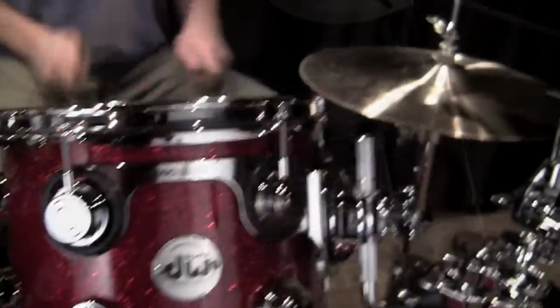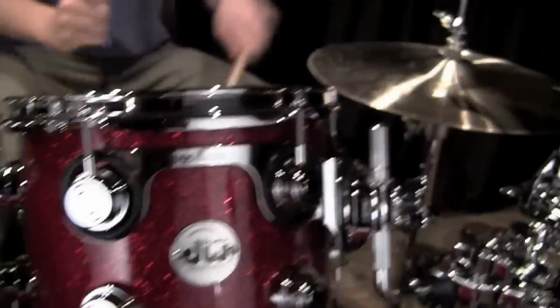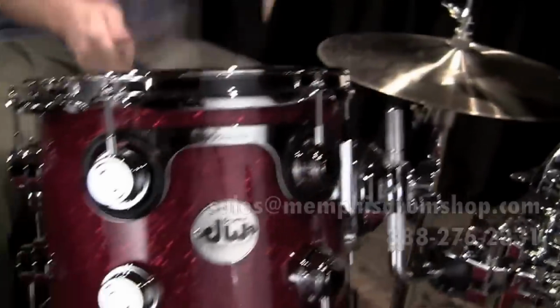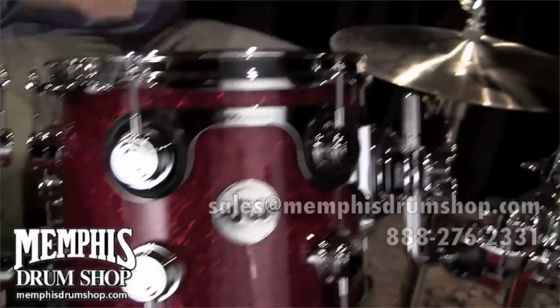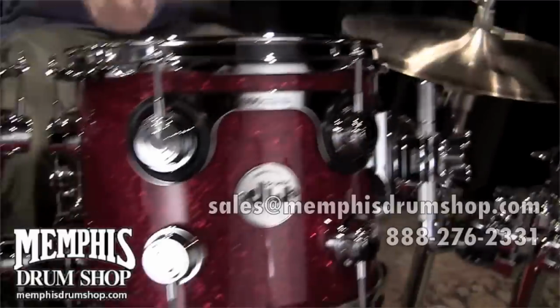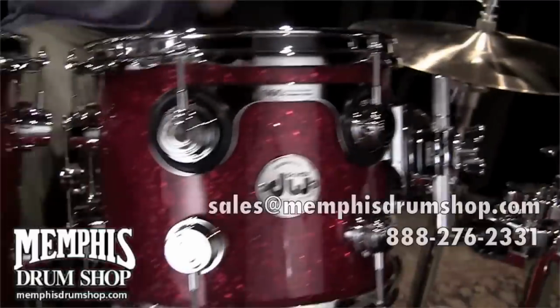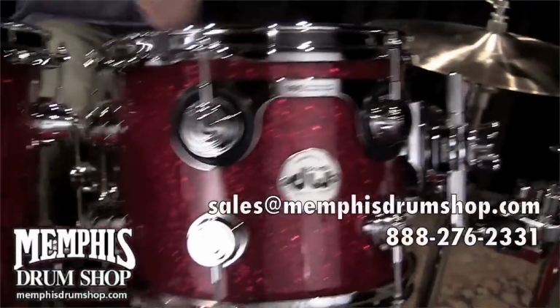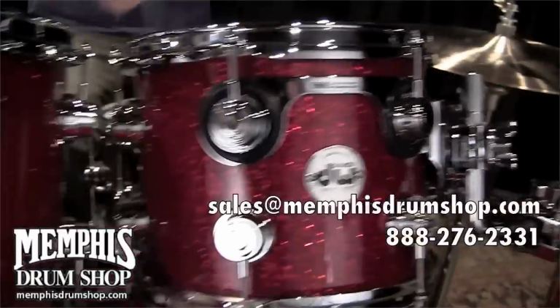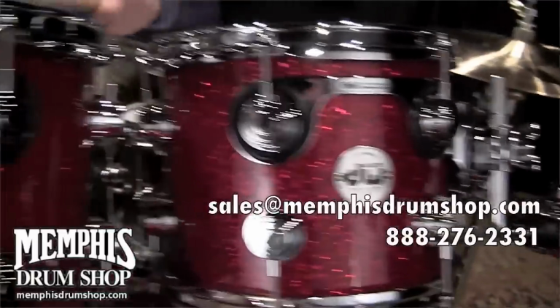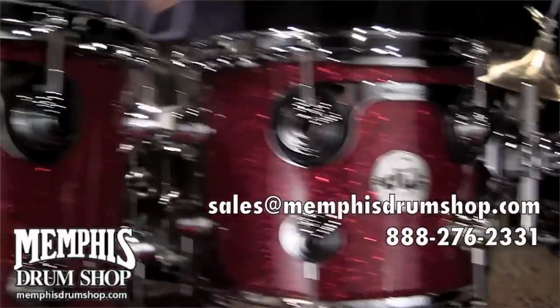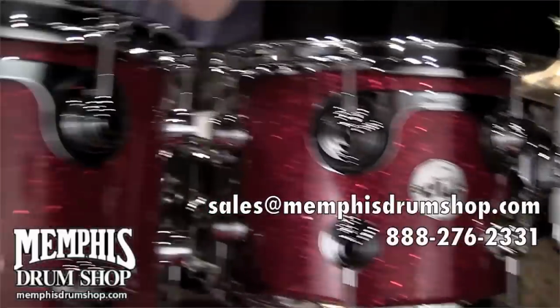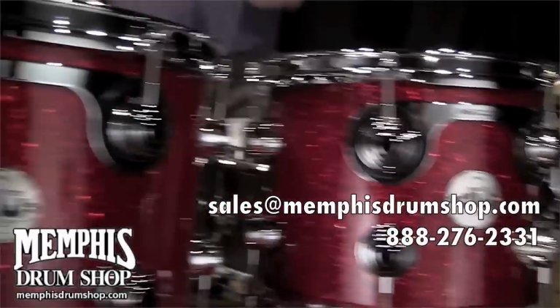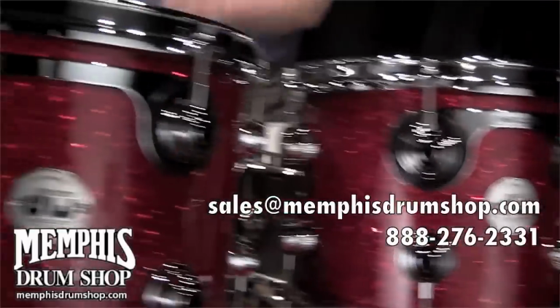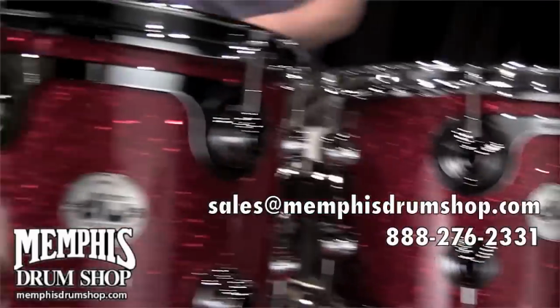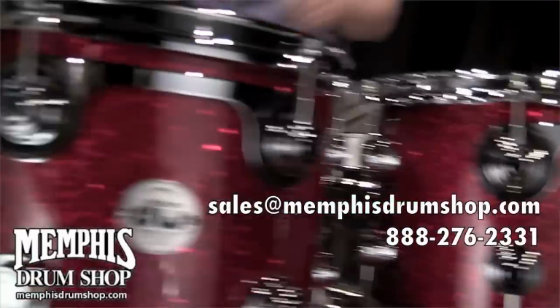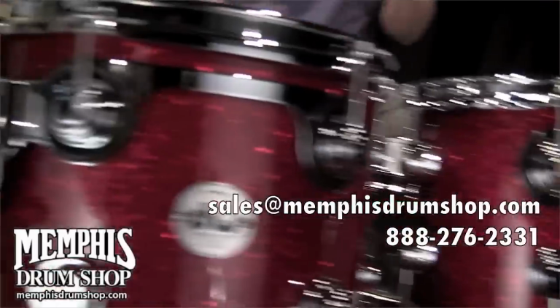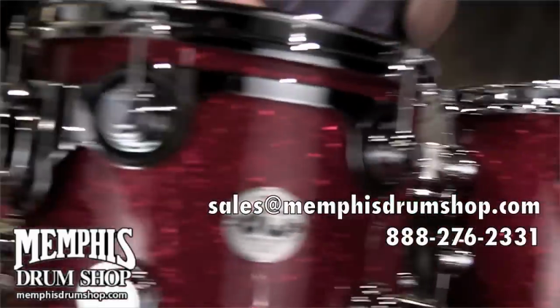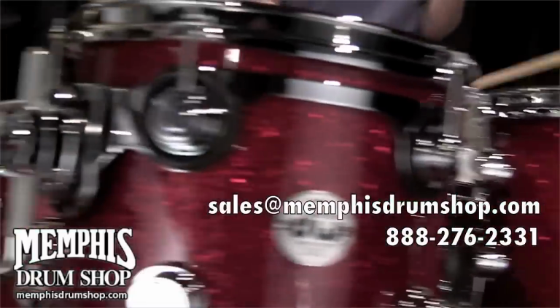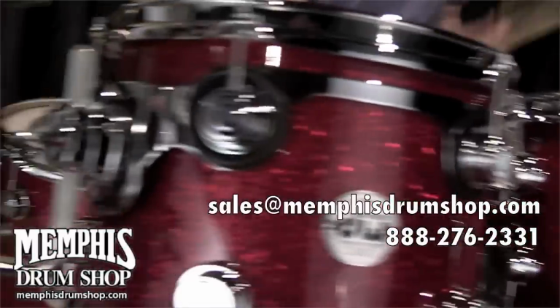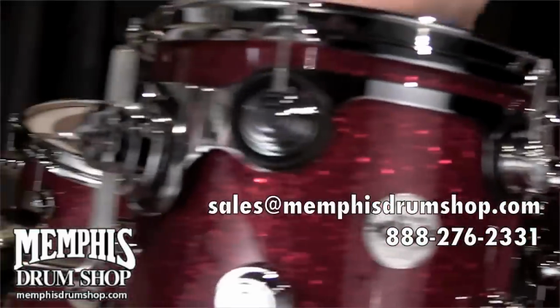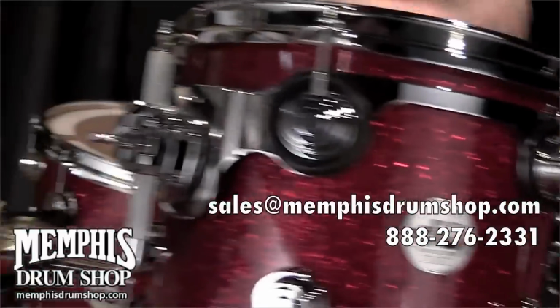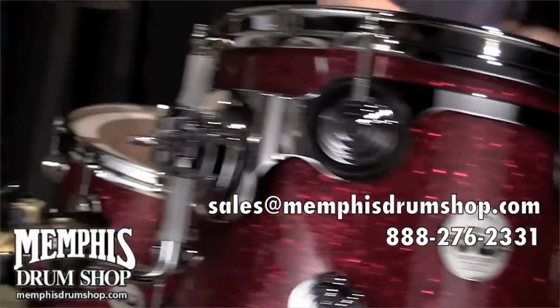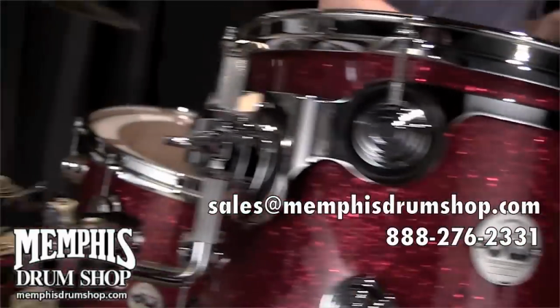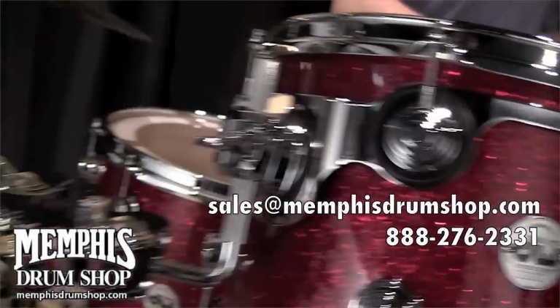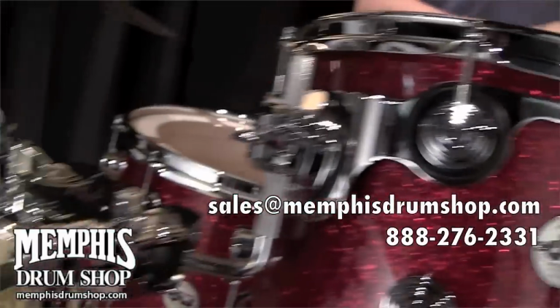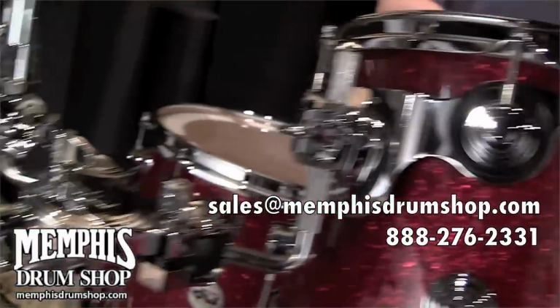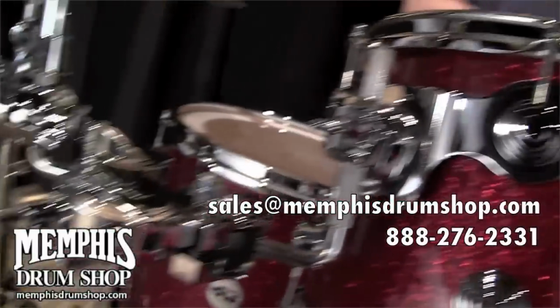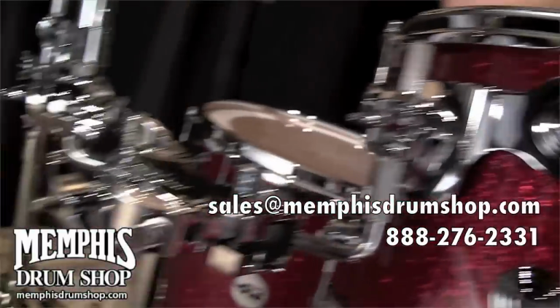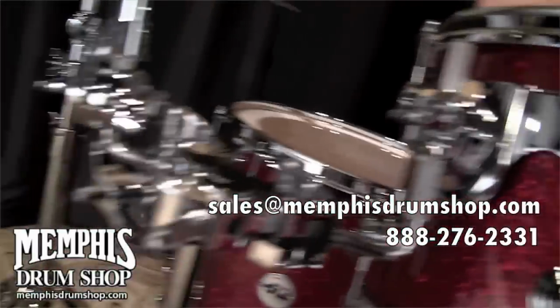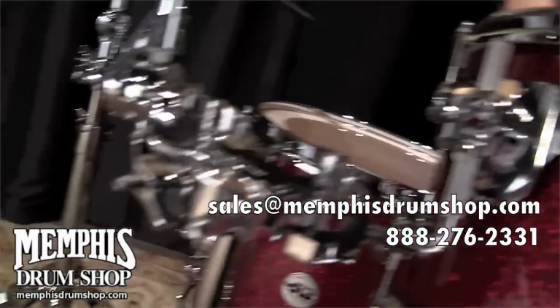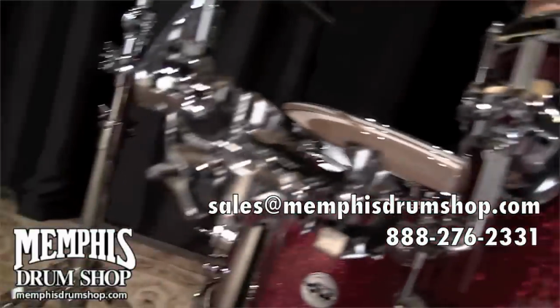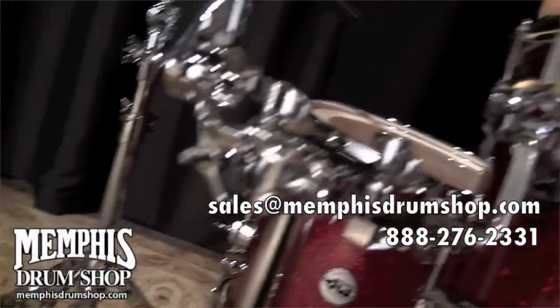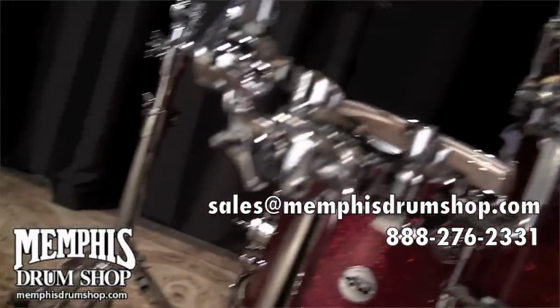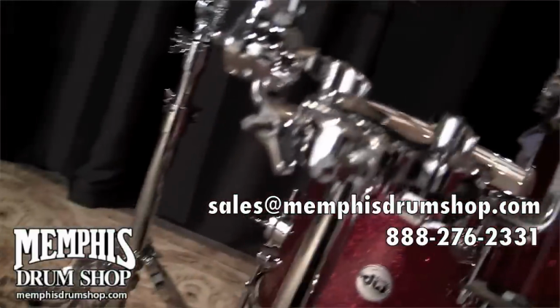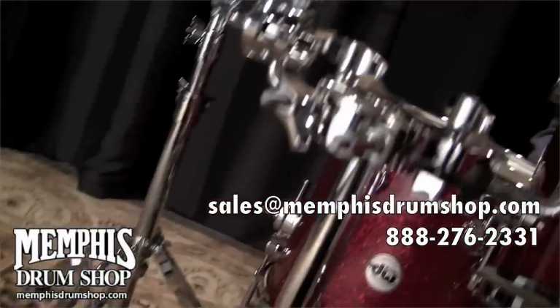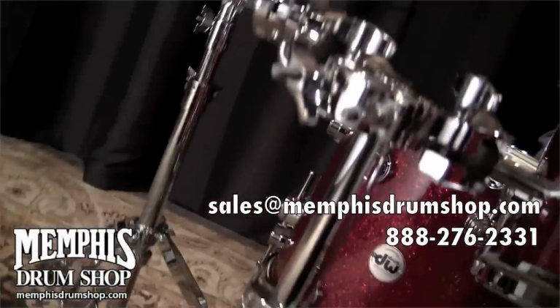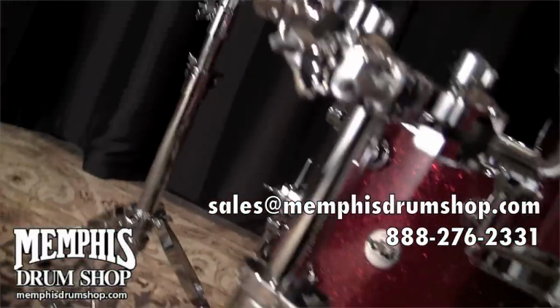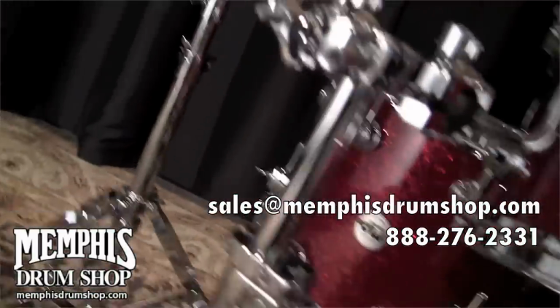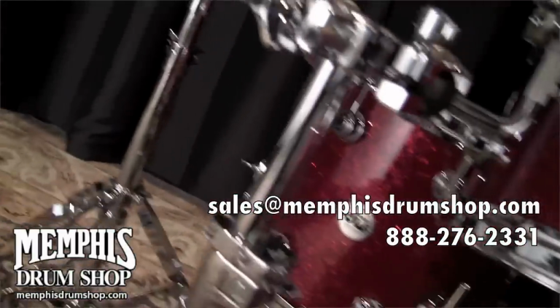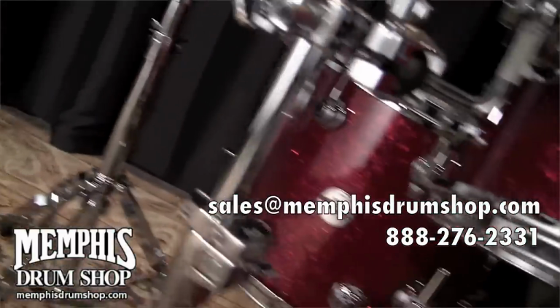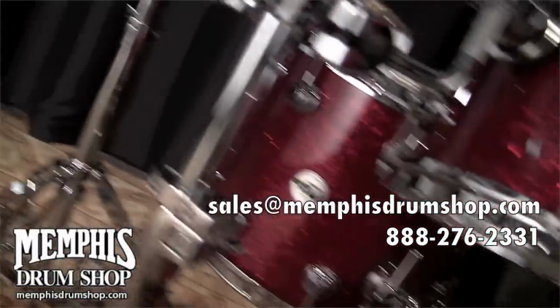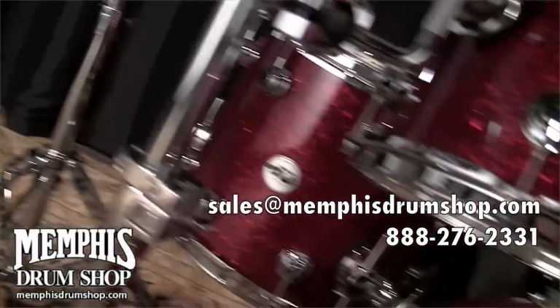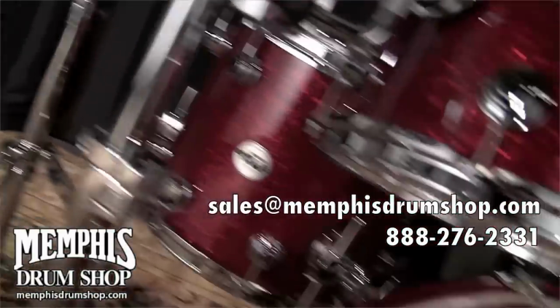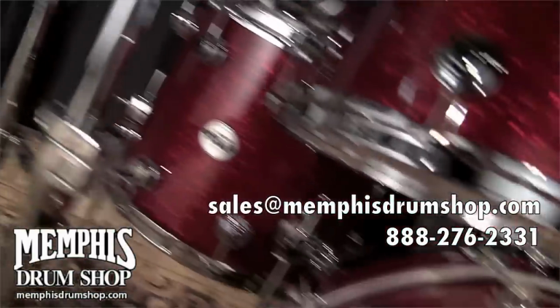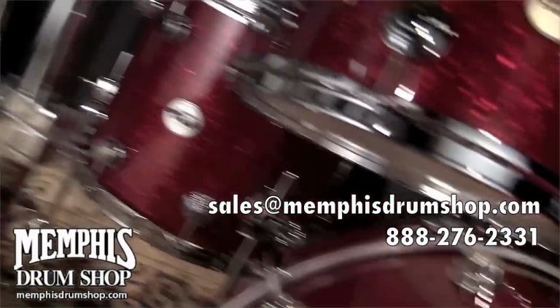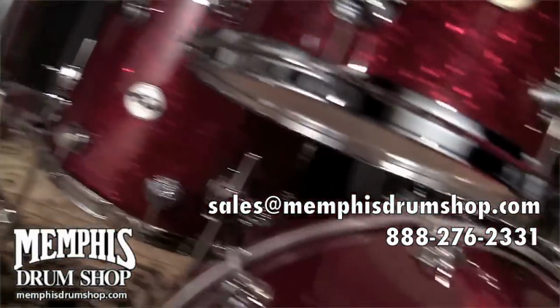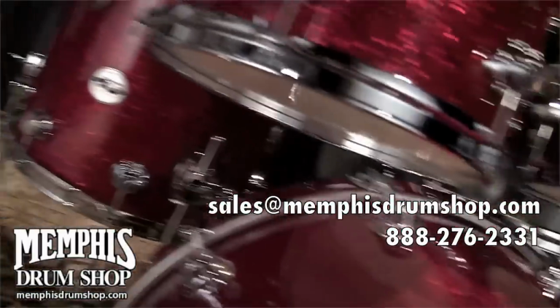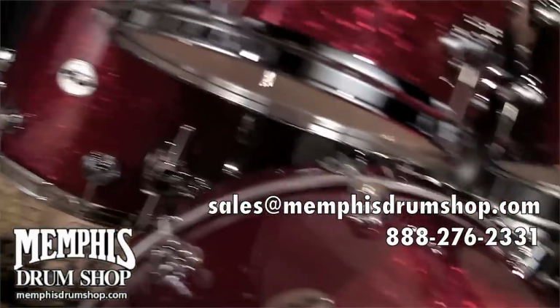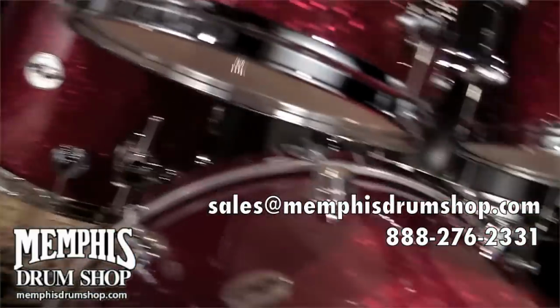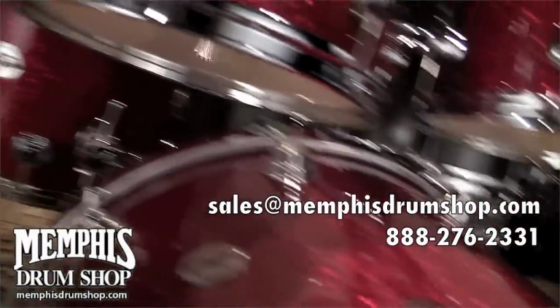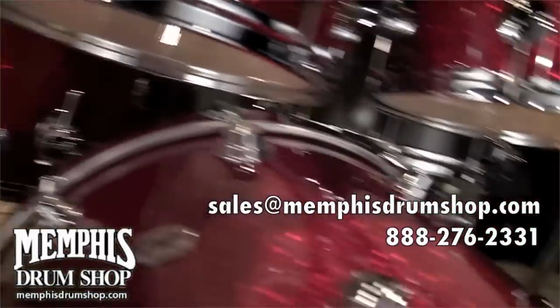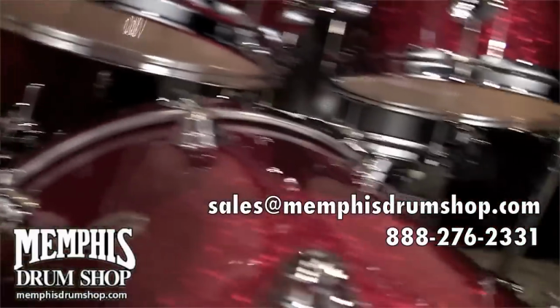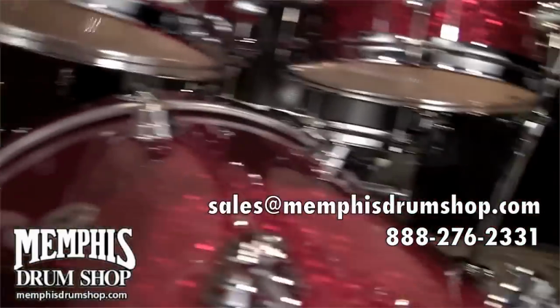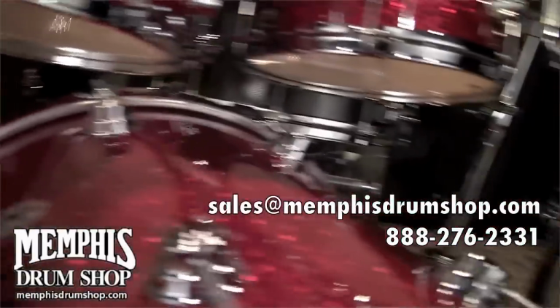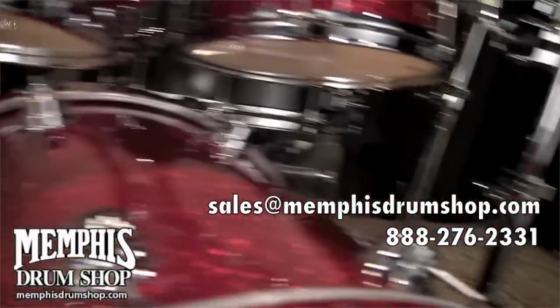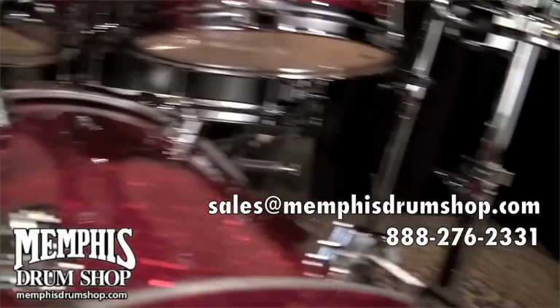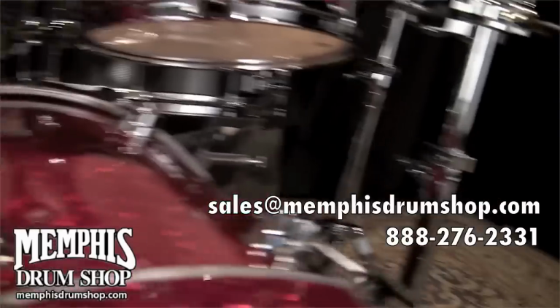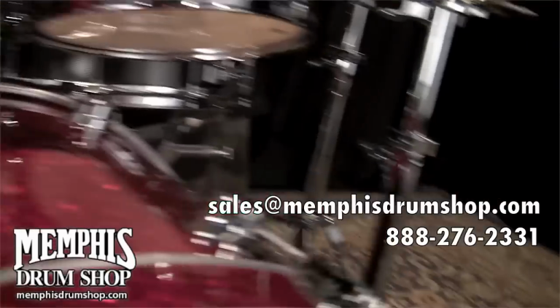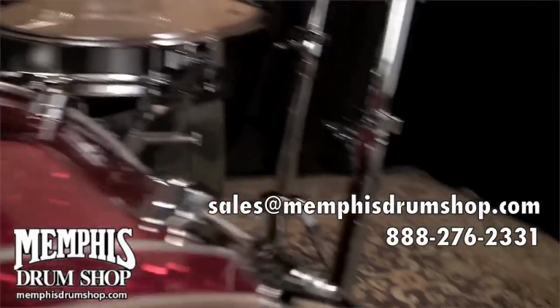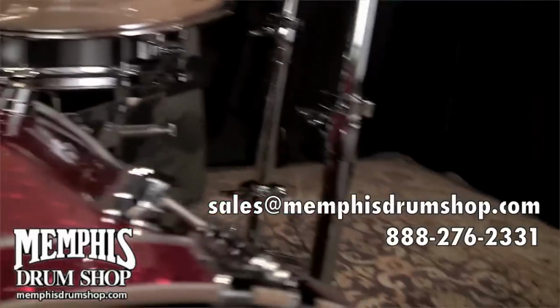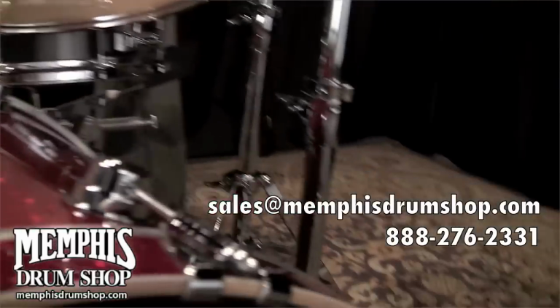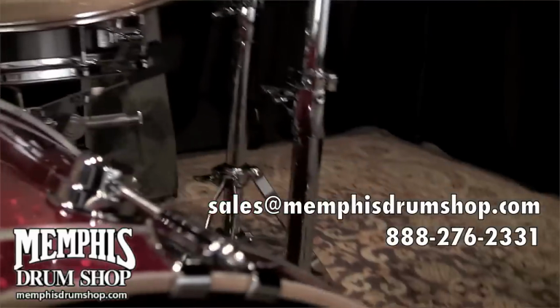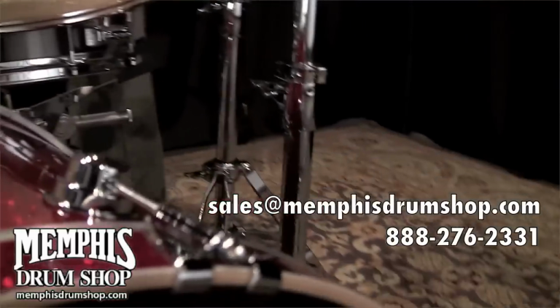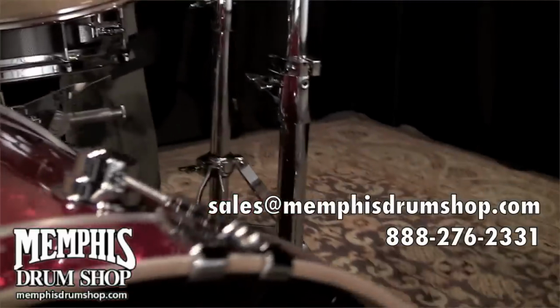If you are interested in purchasing this drum set, visit memphisdrumshop.com, call the shop, or send us an email.